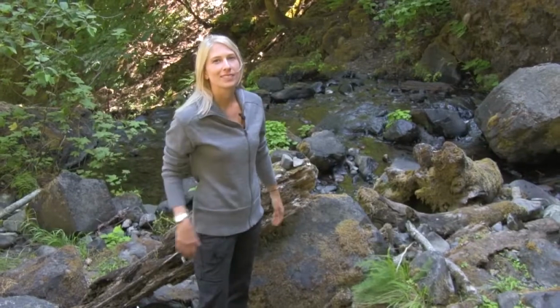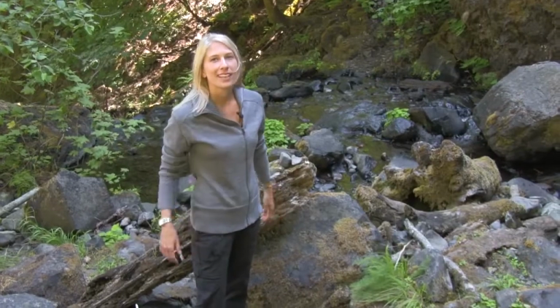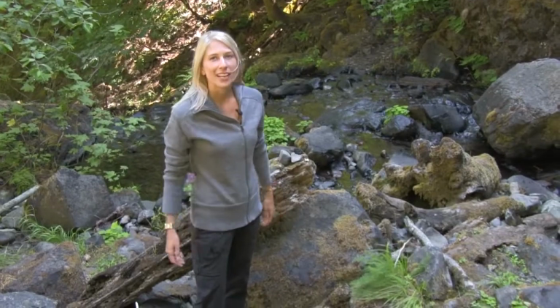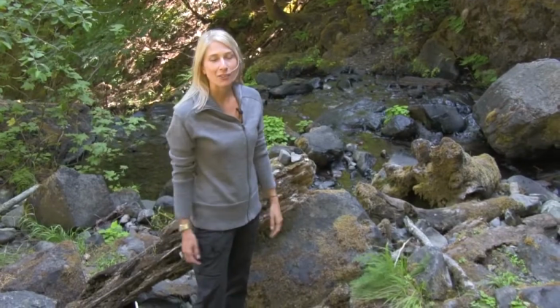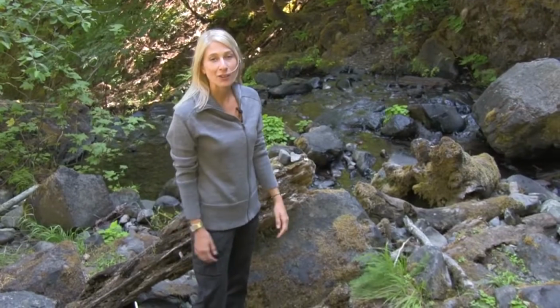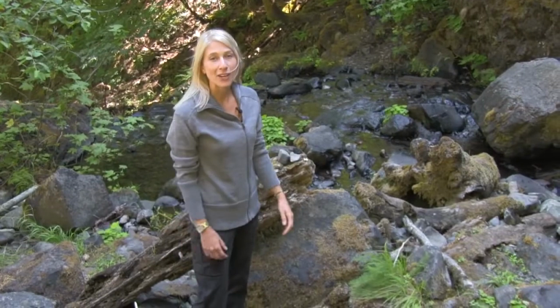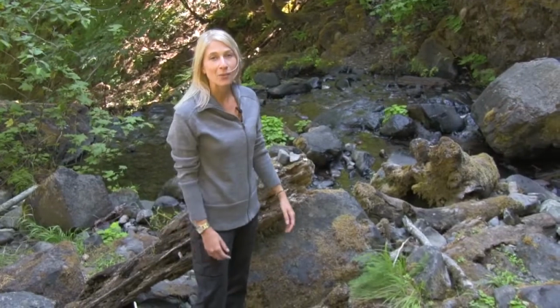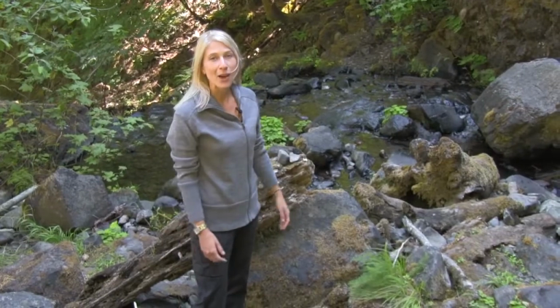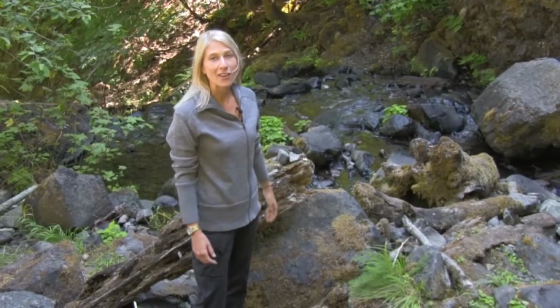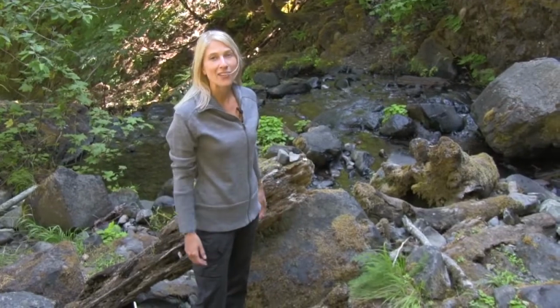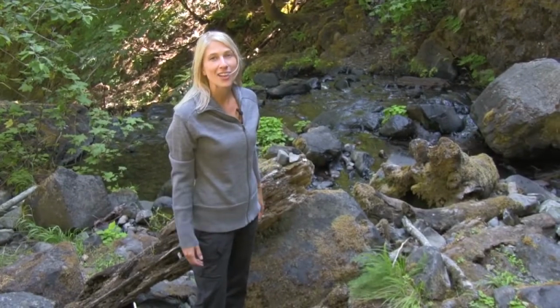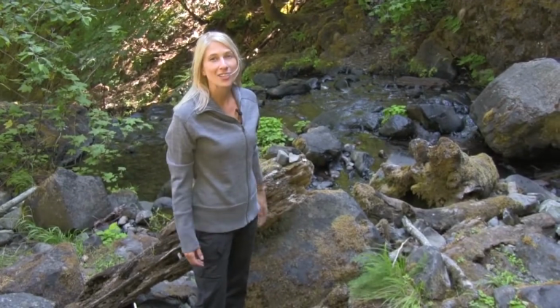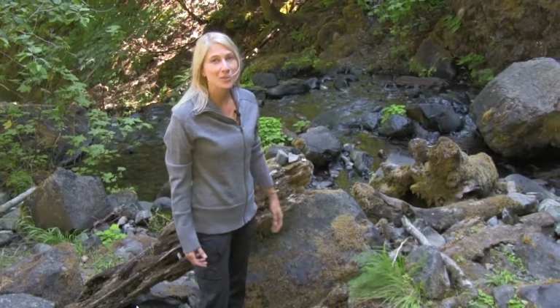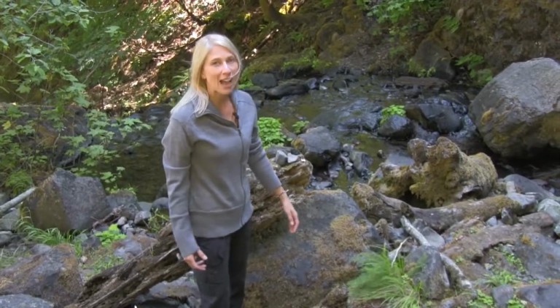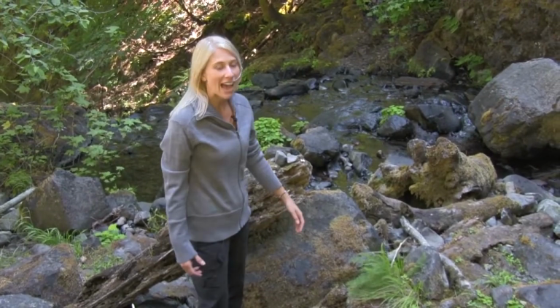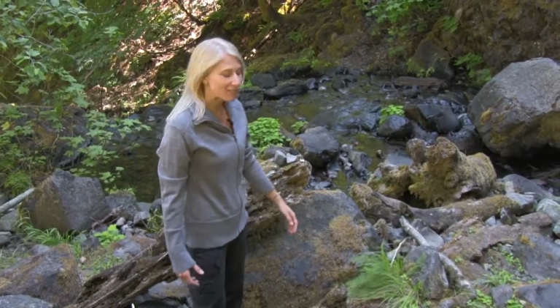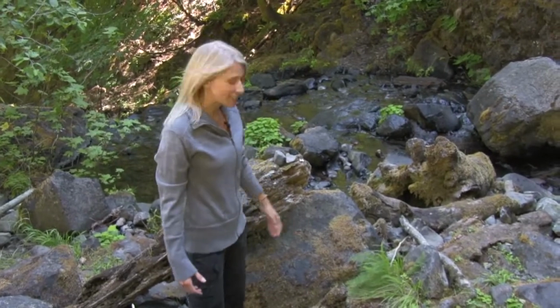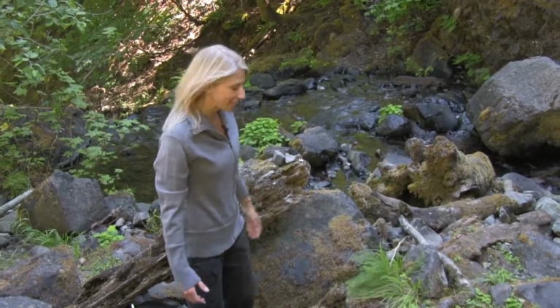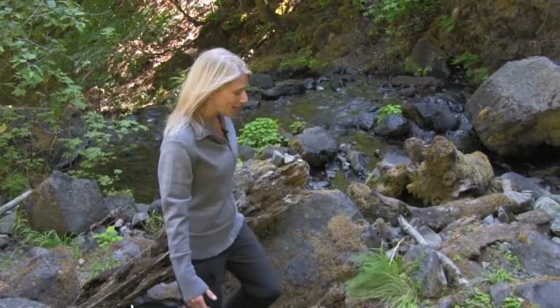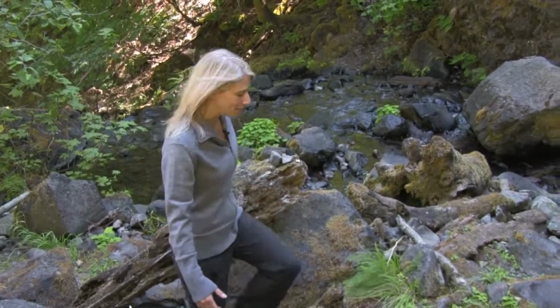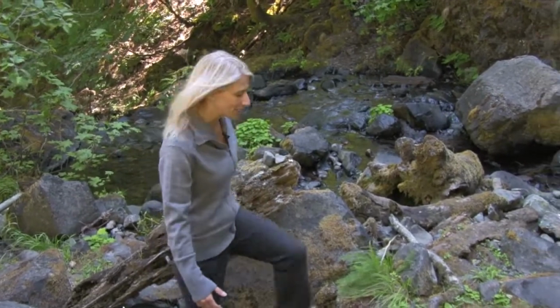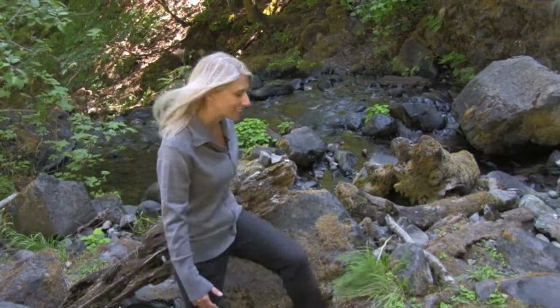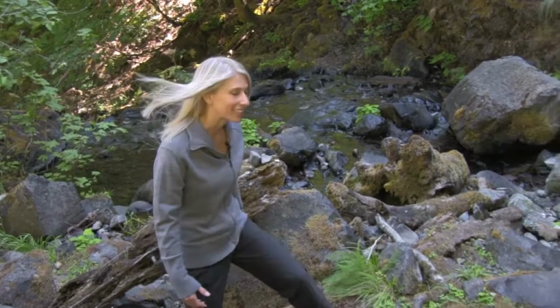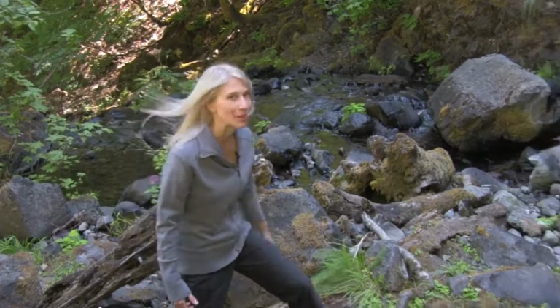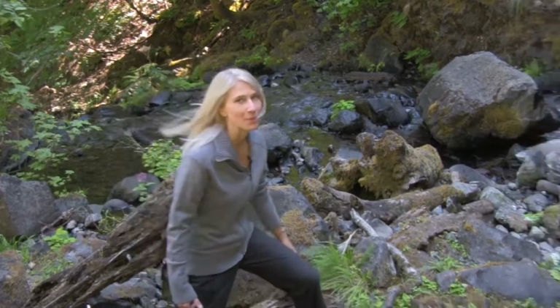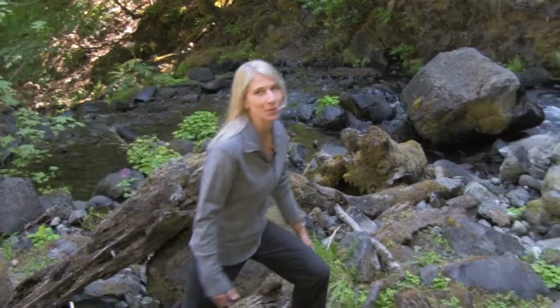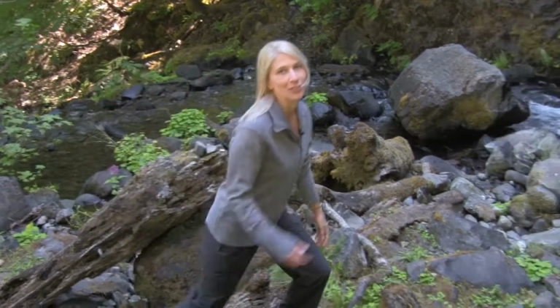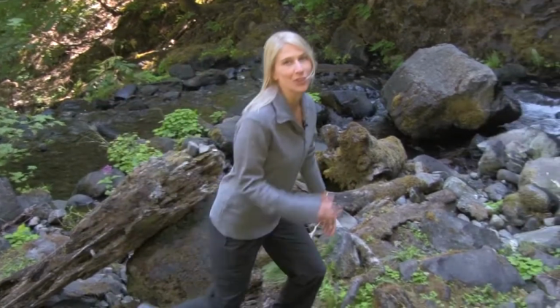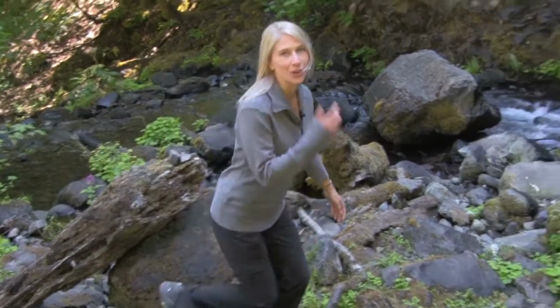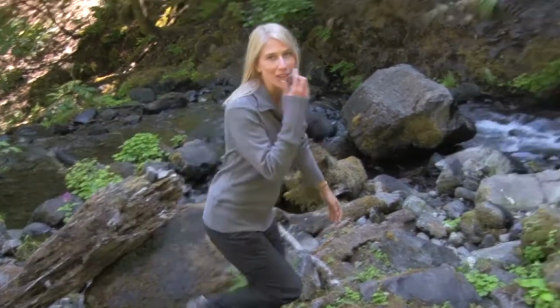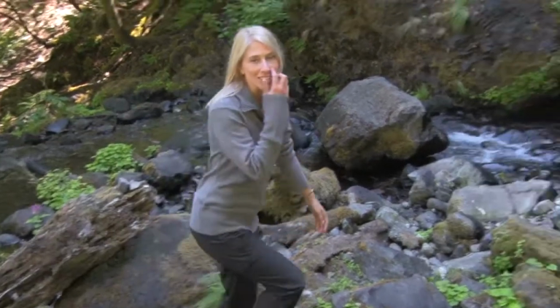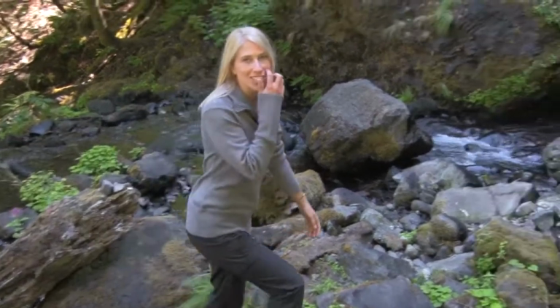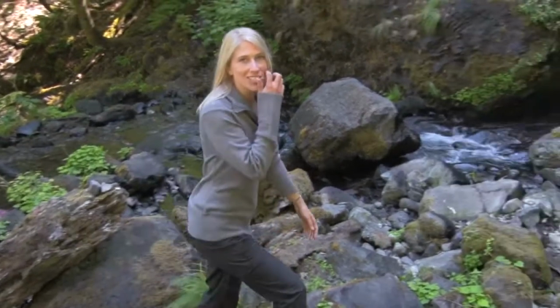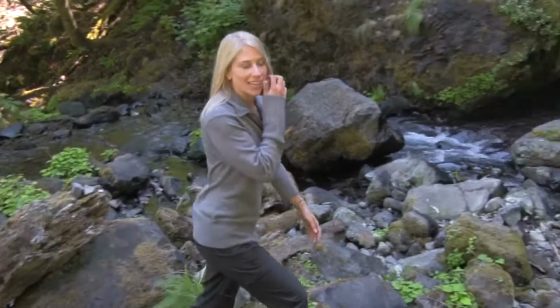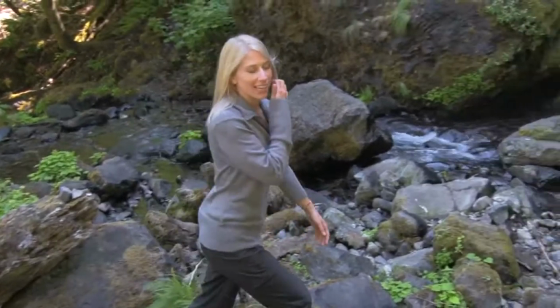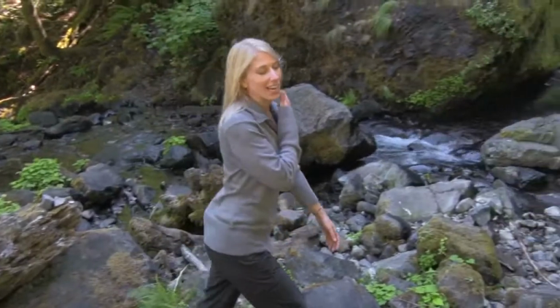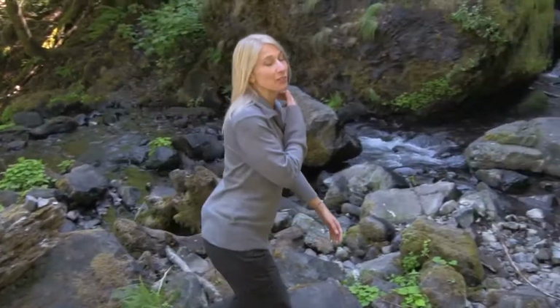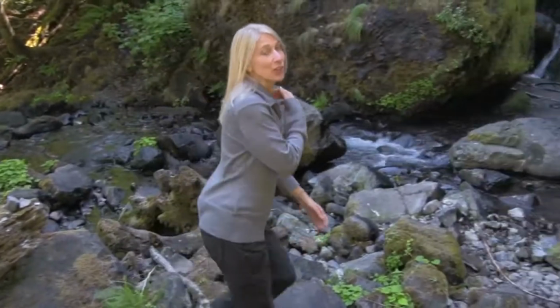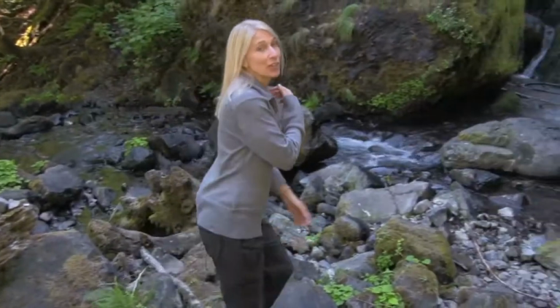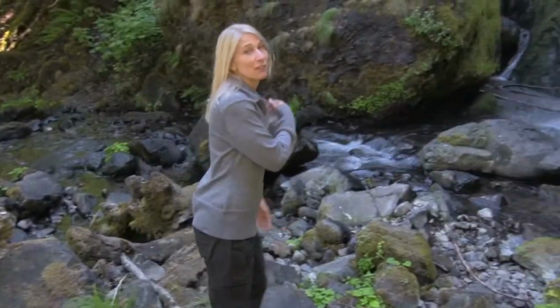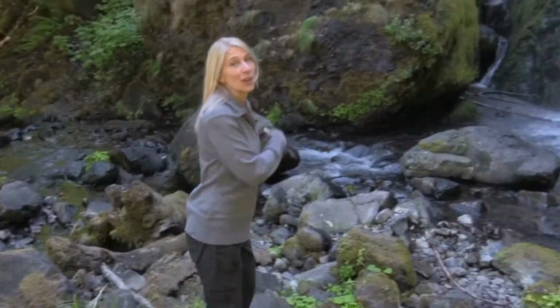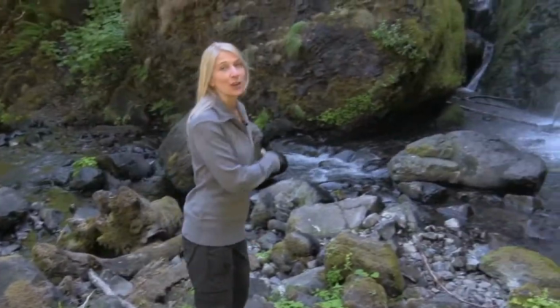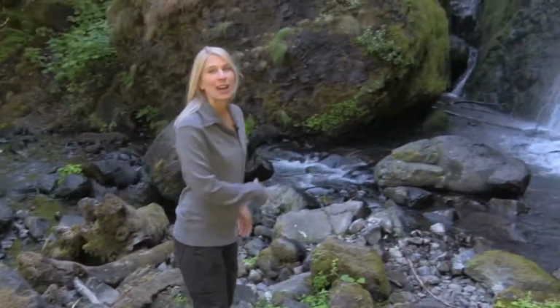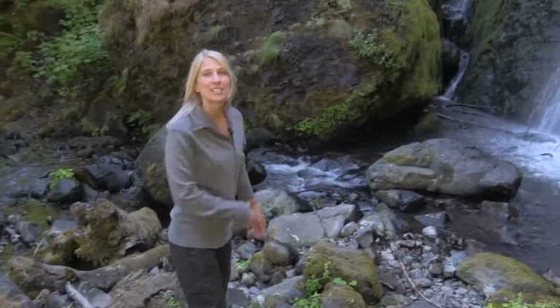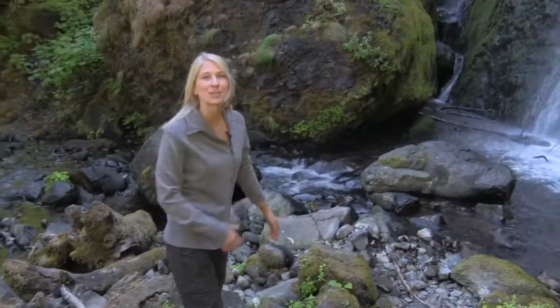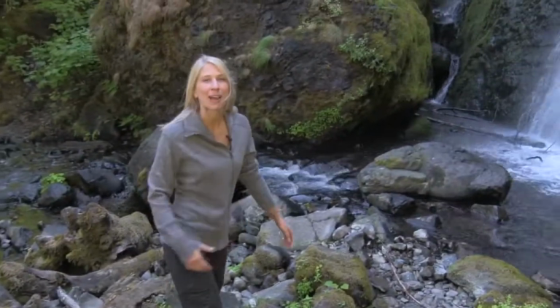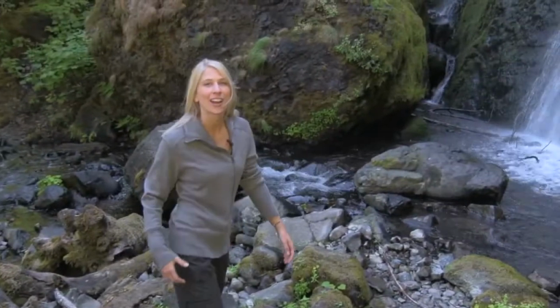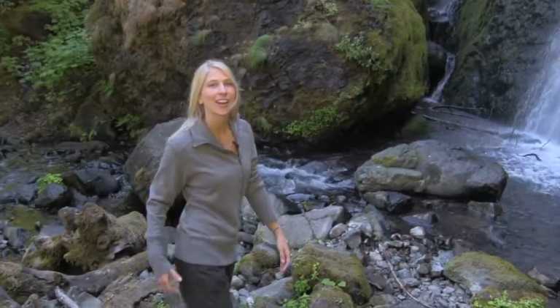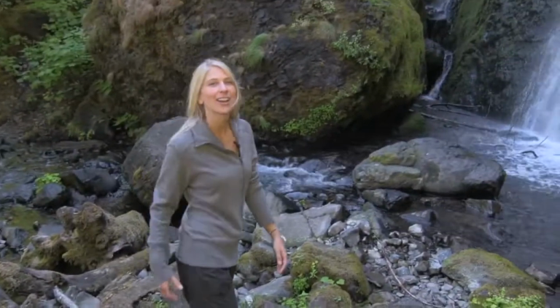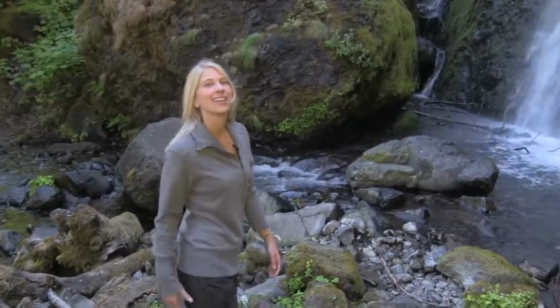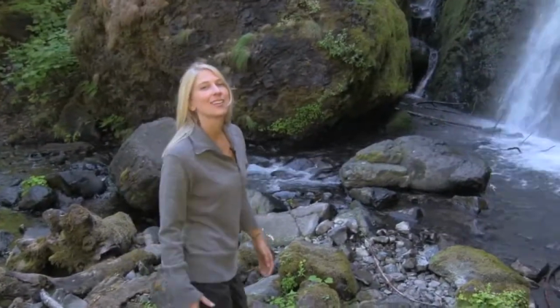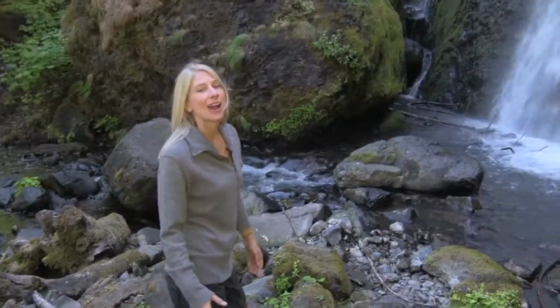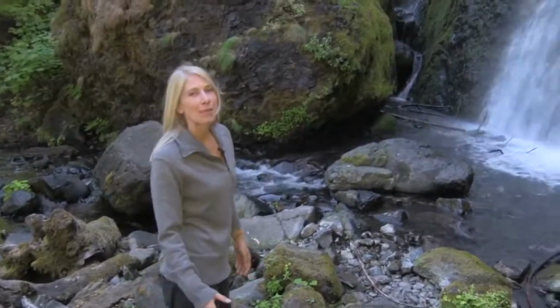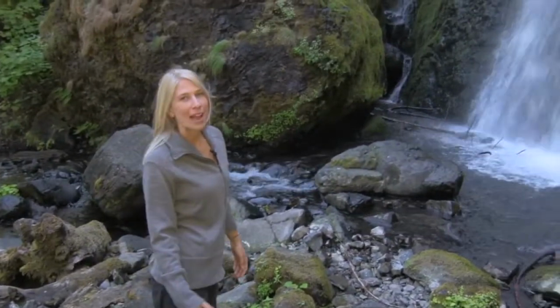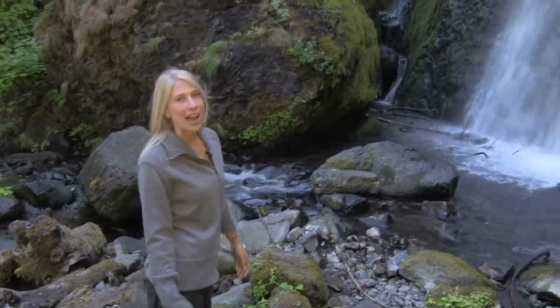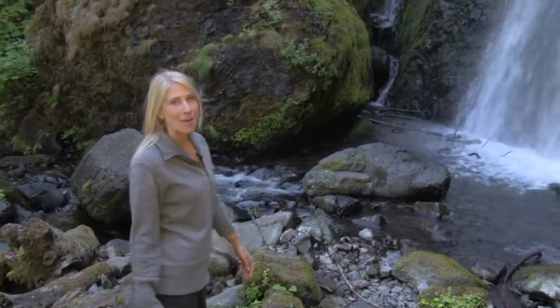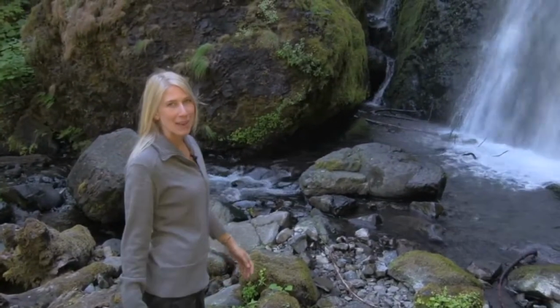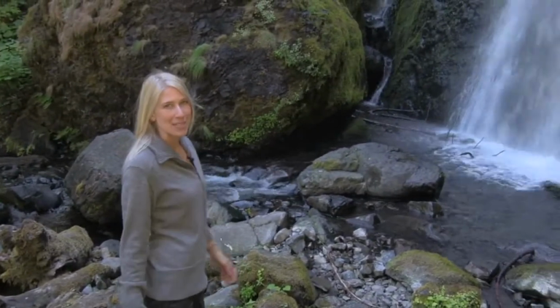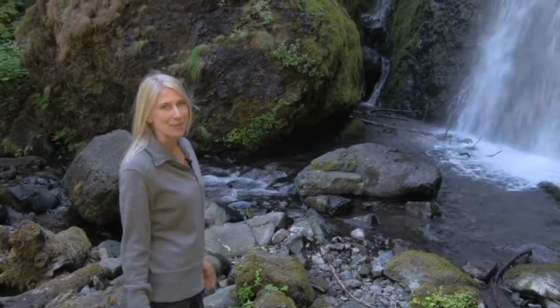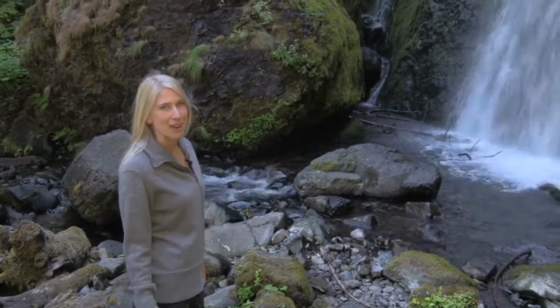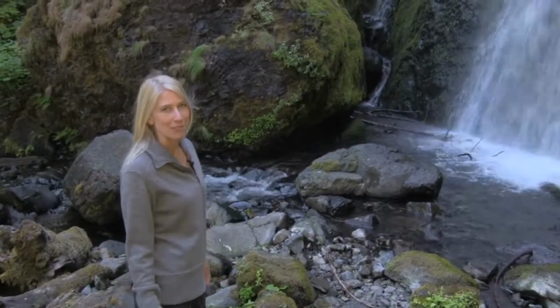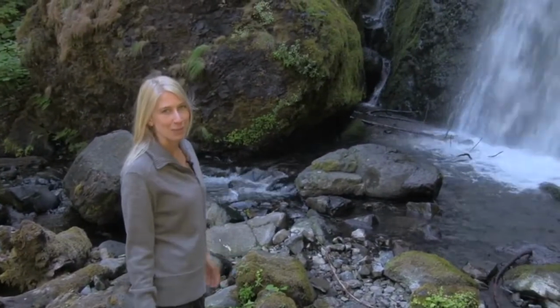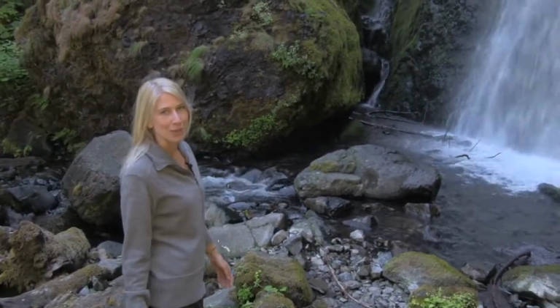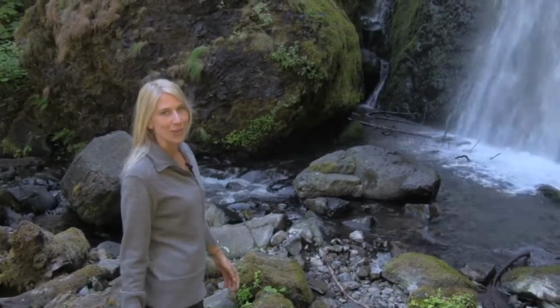If you're into waterfalls, you have to come to the Columbia River Gorge. And if you're looking for a great sweater, grab the Alpine sweater from Cool.